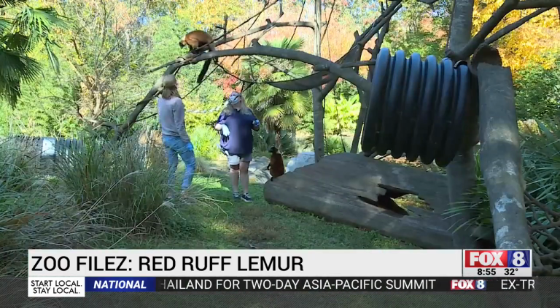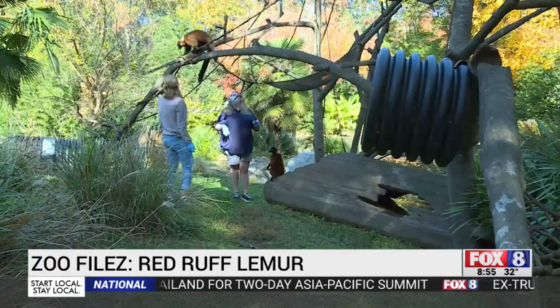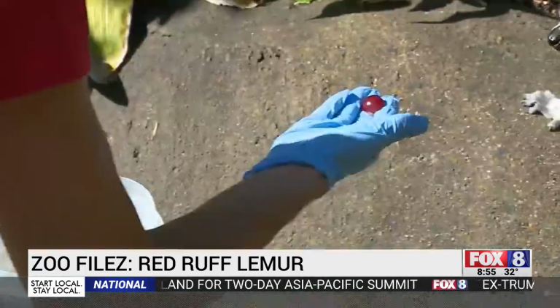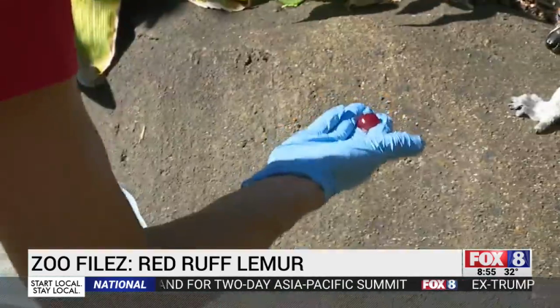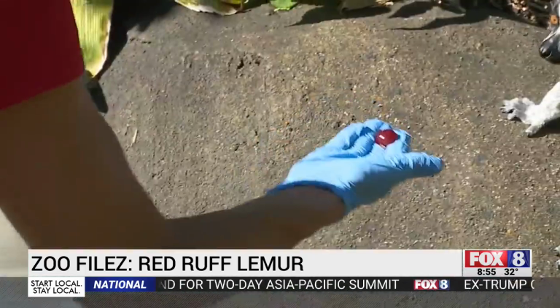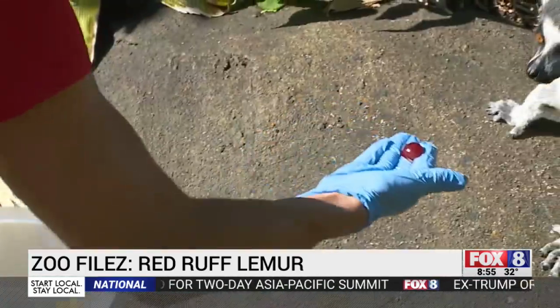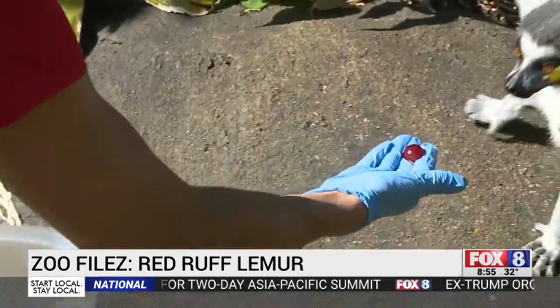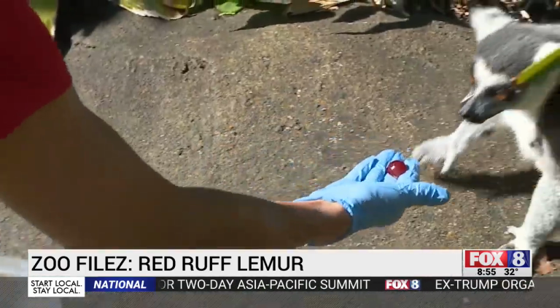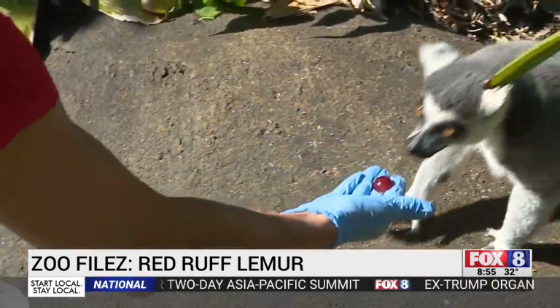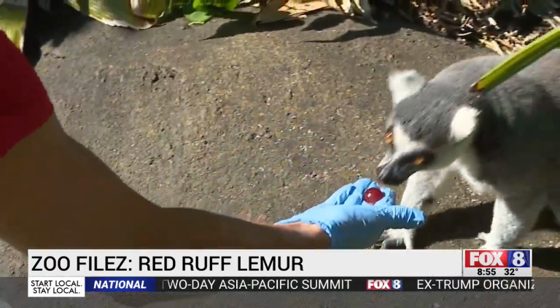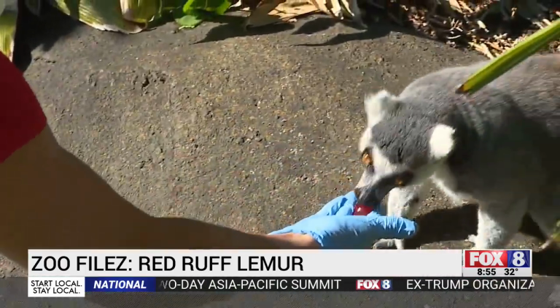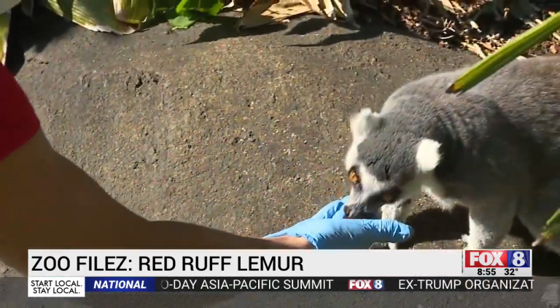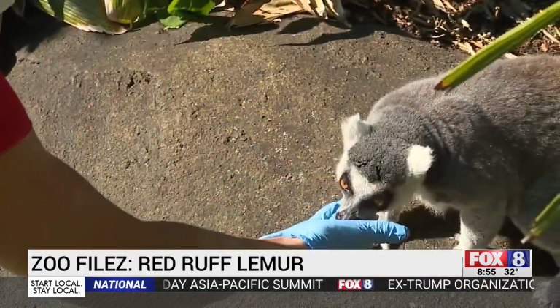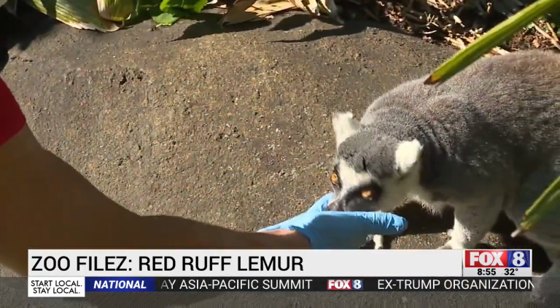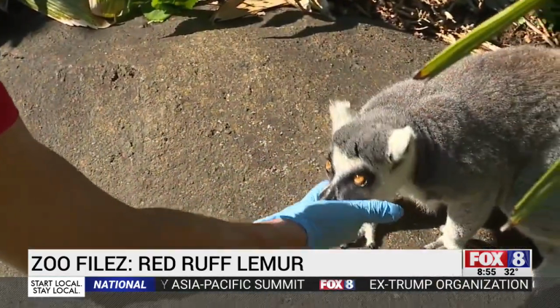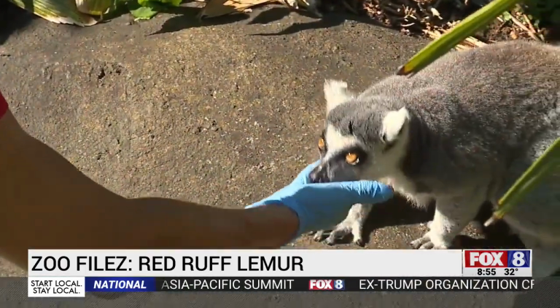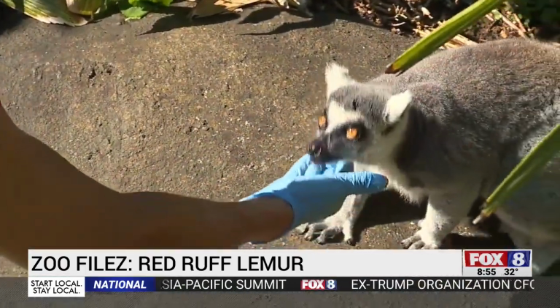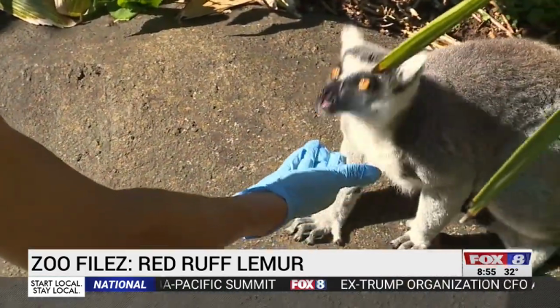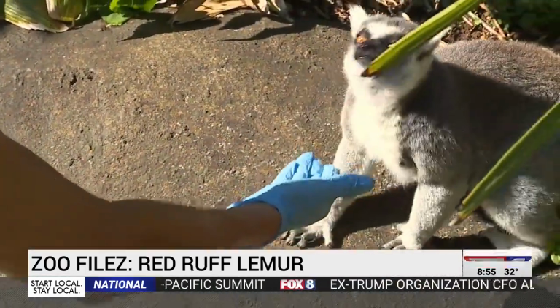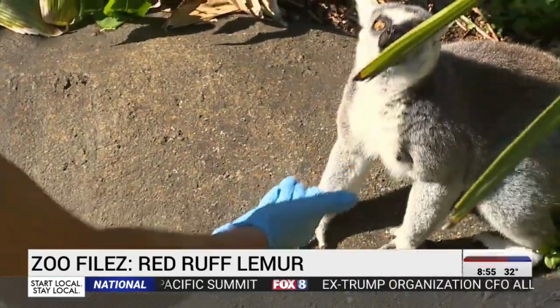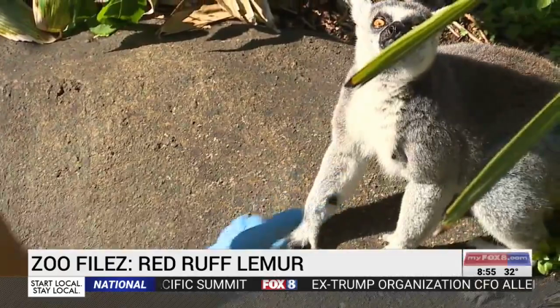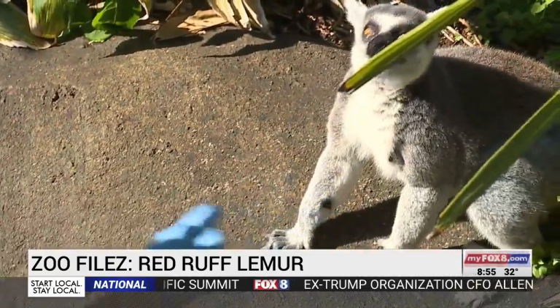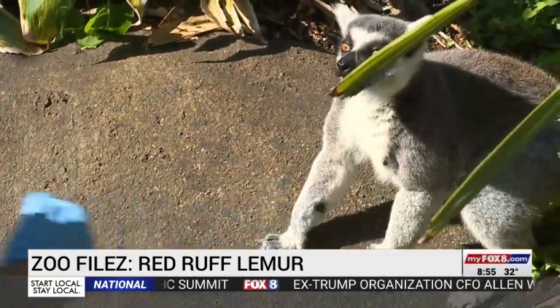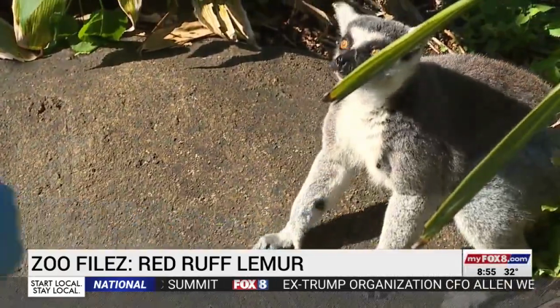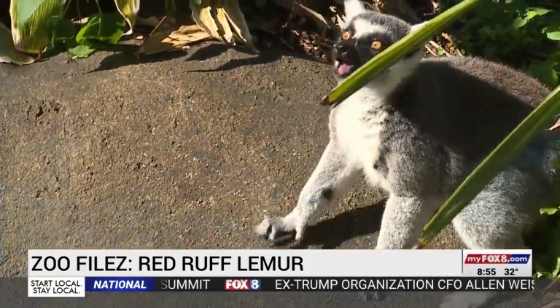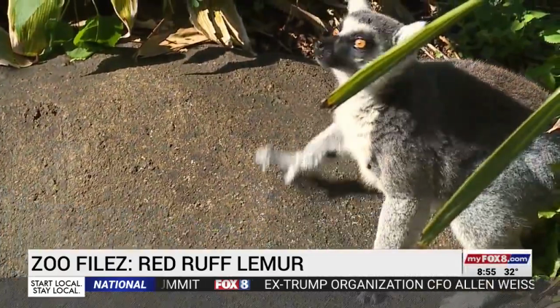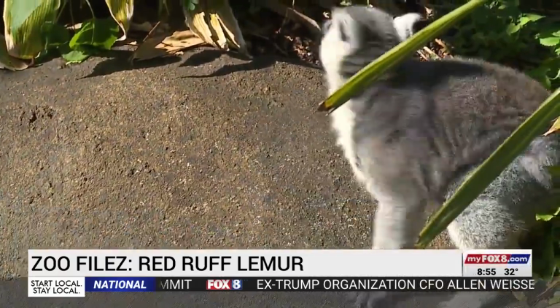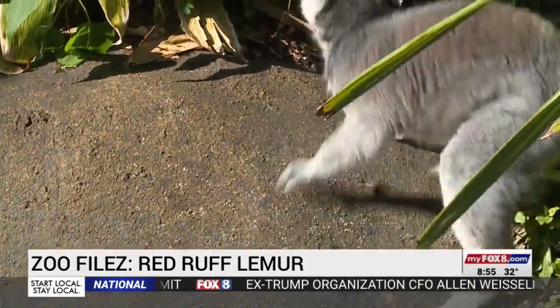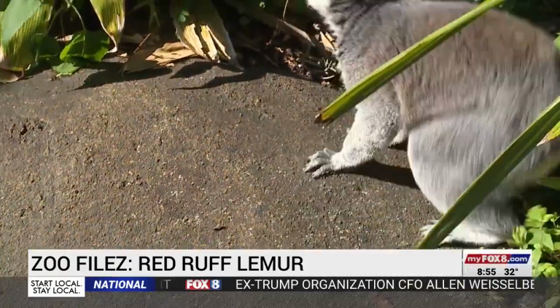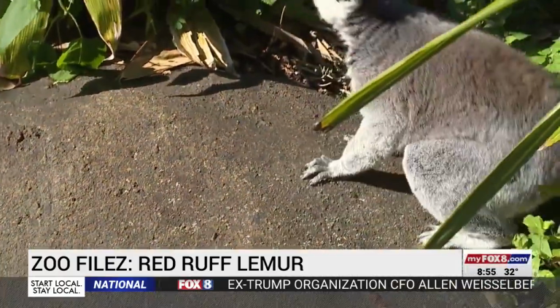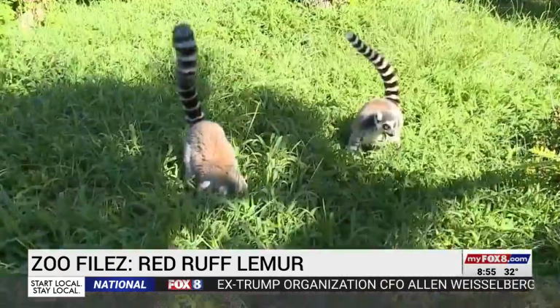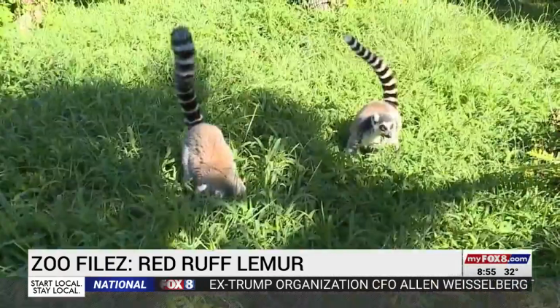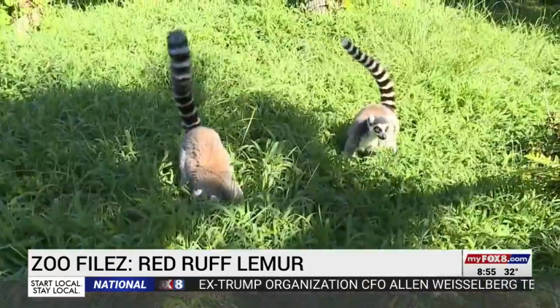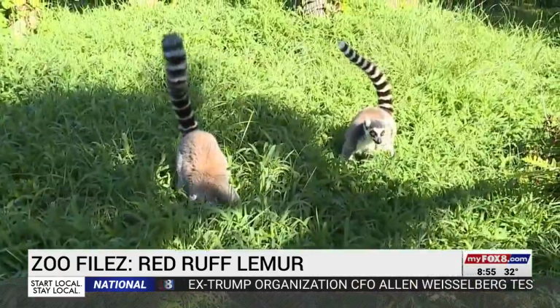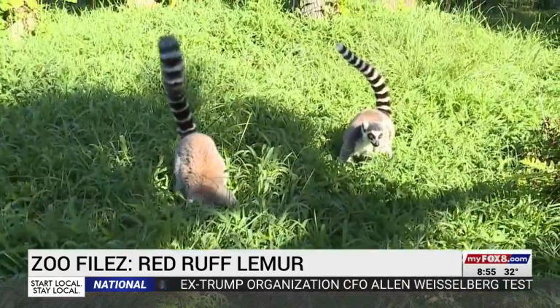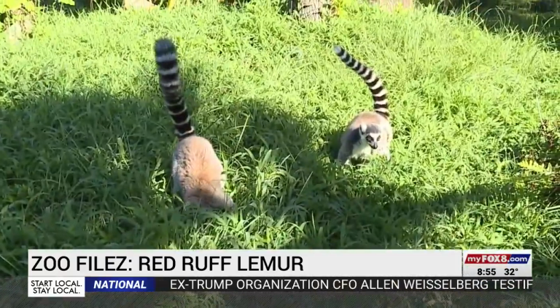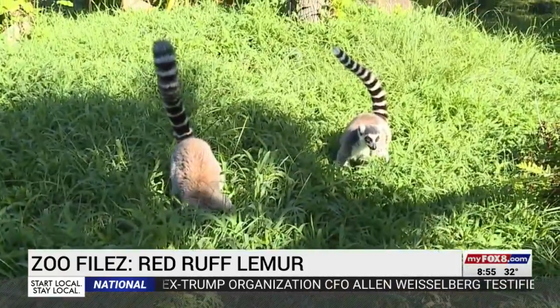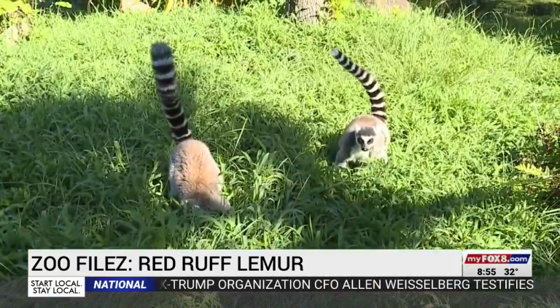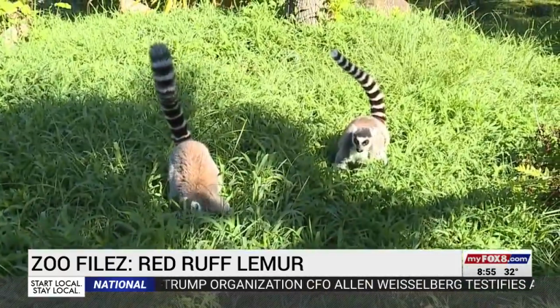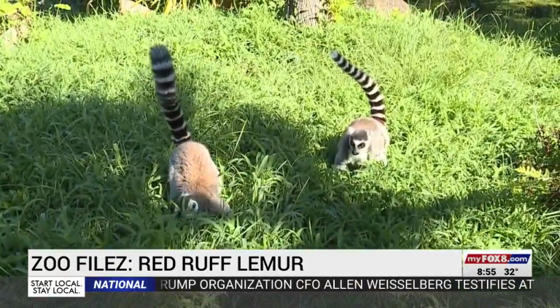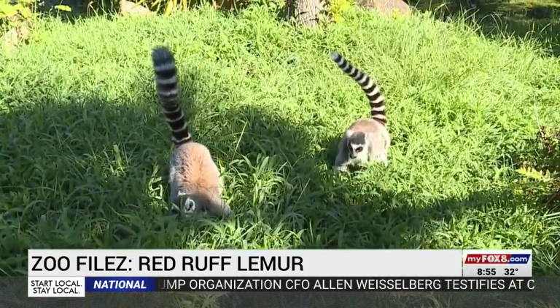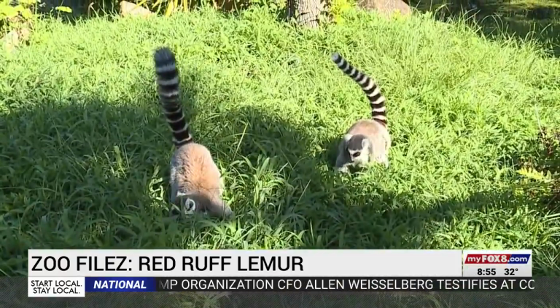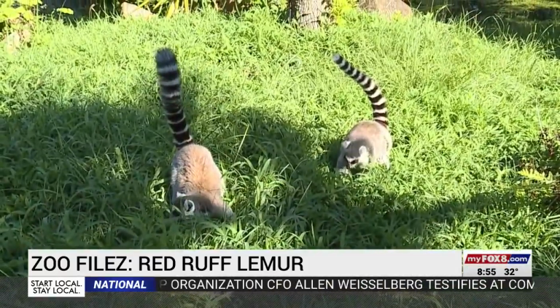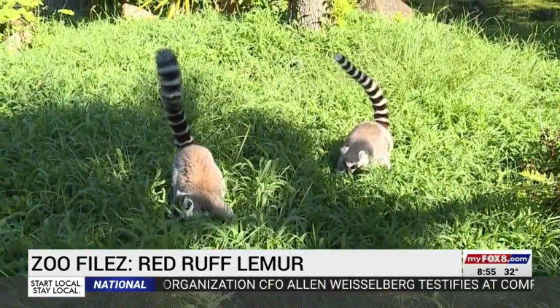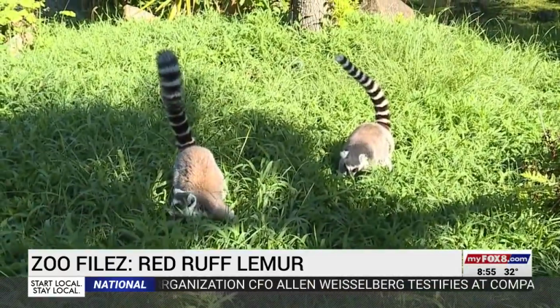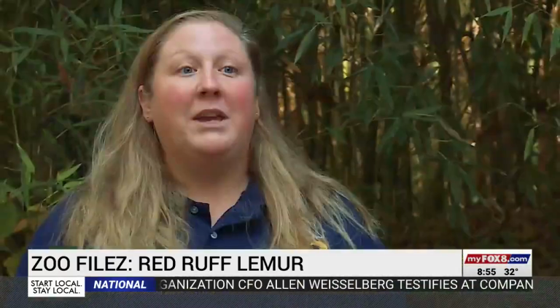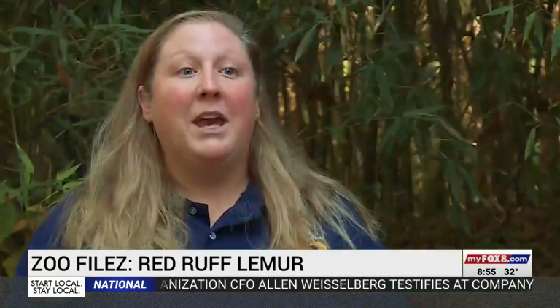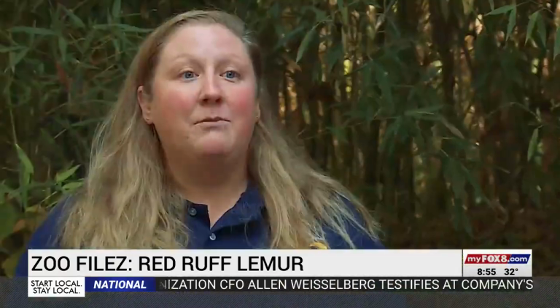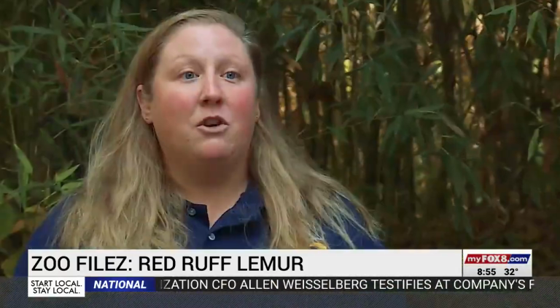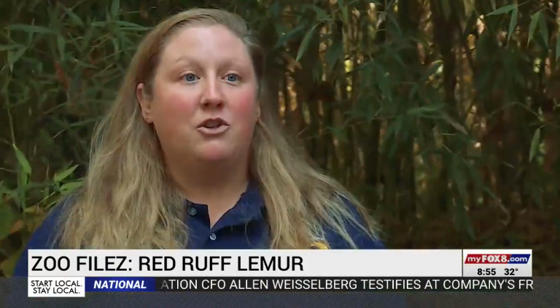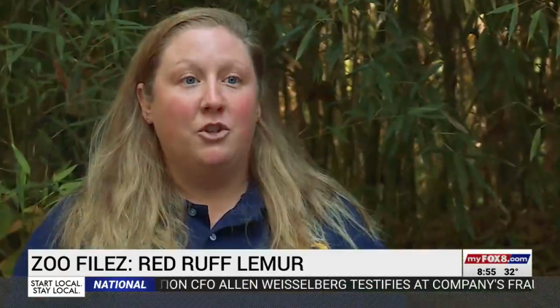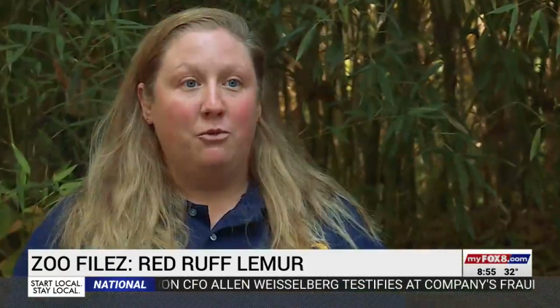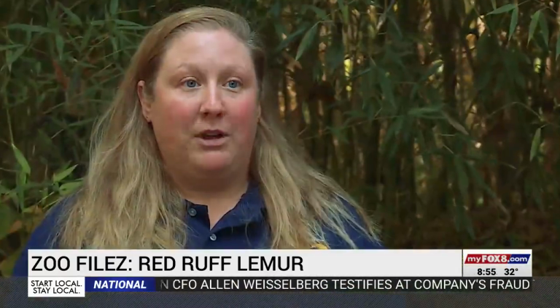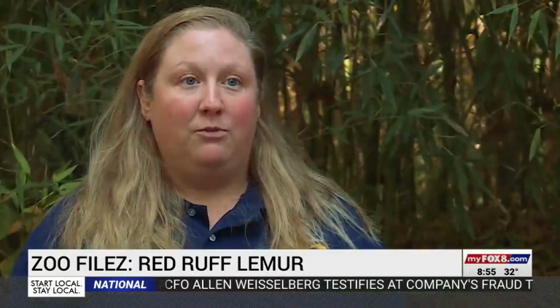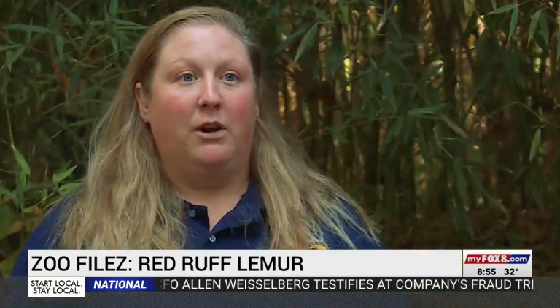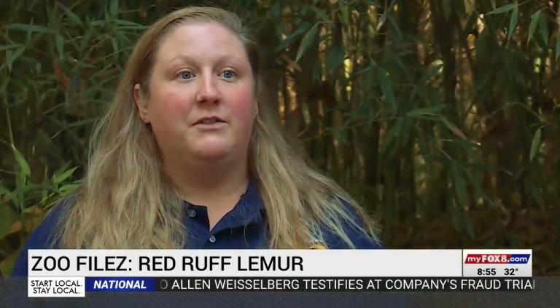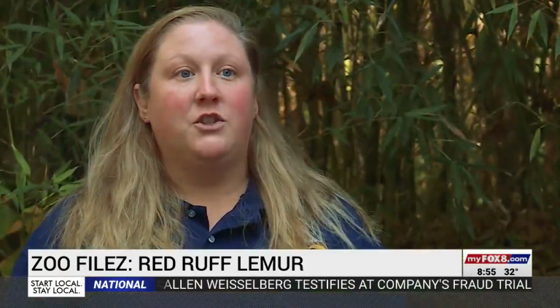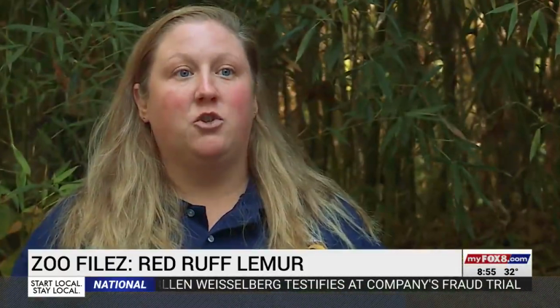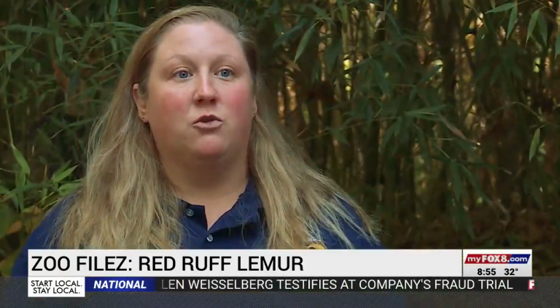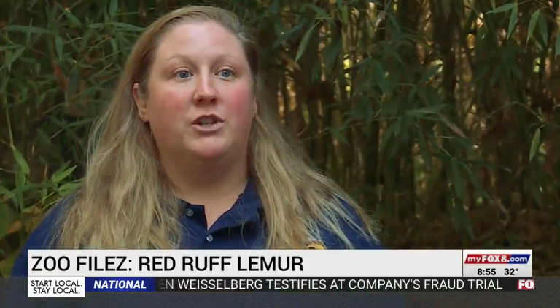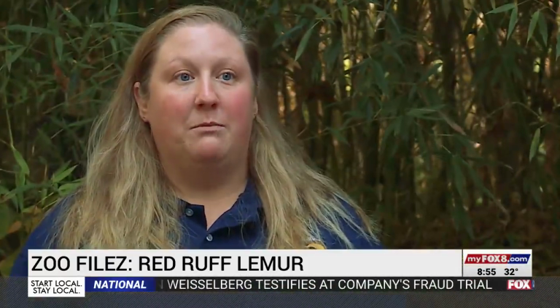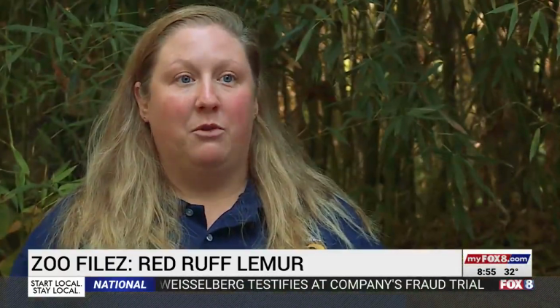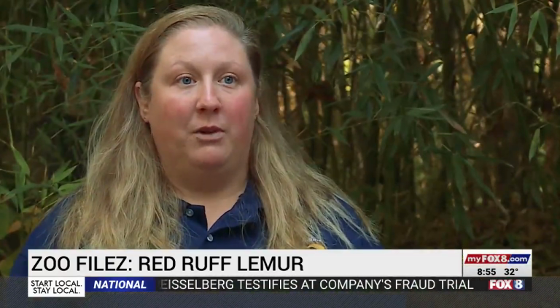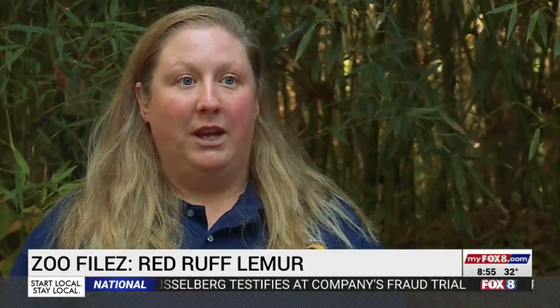Zoo staff decided it would be best to transfer the ringtails to Disney's Animal Kingdom. So we kept our two red ruffs, George and Marie.